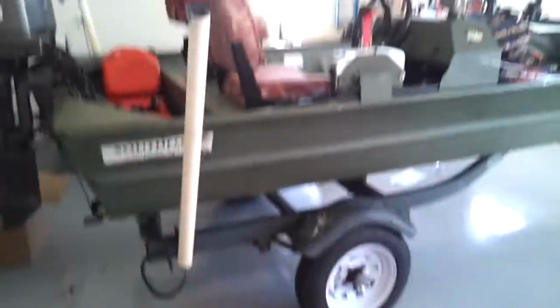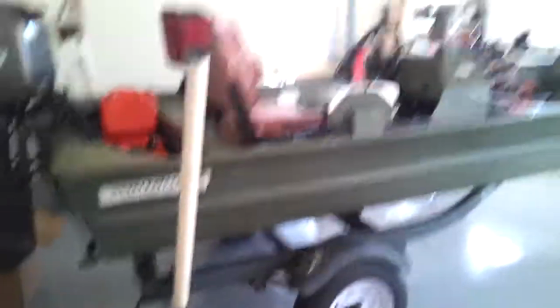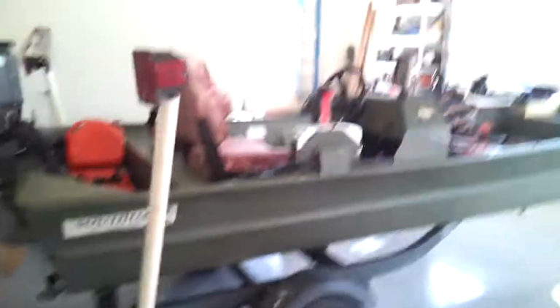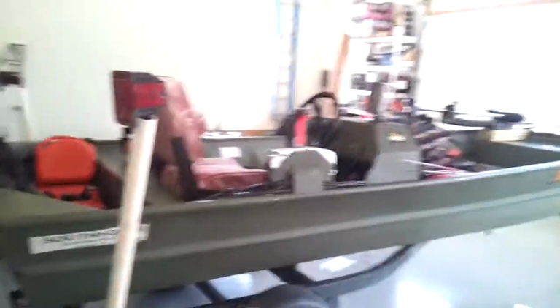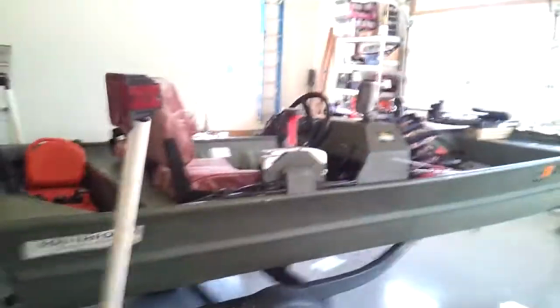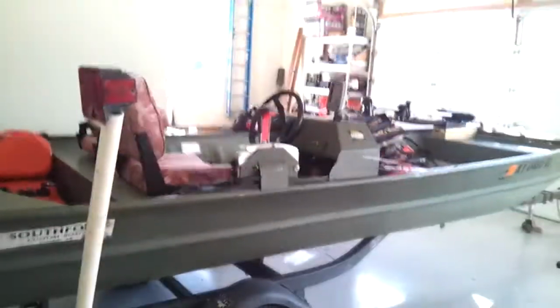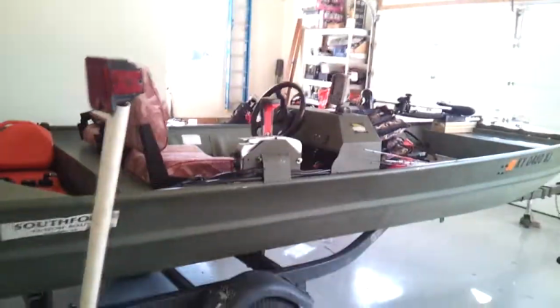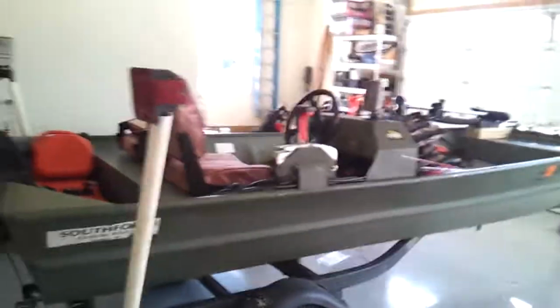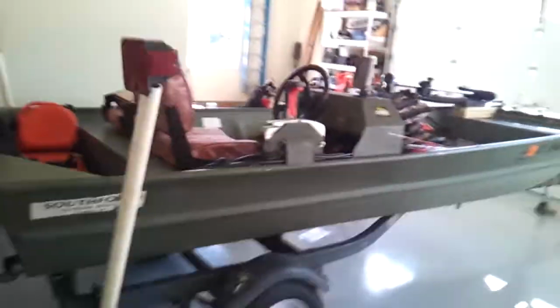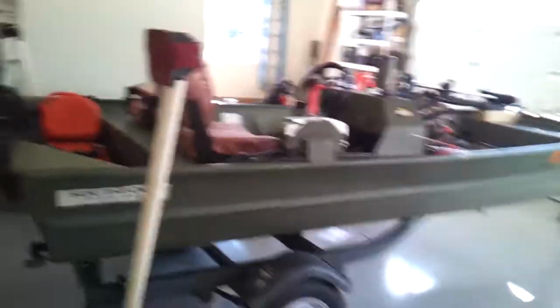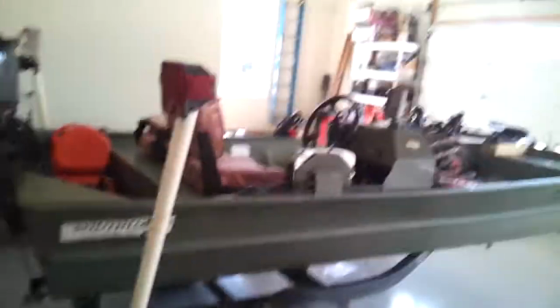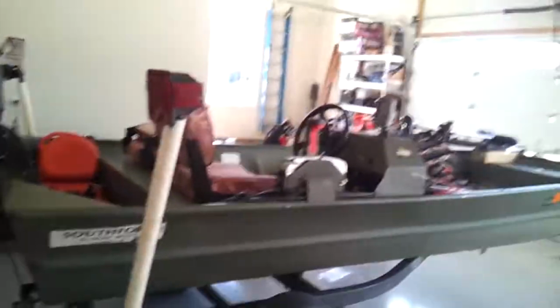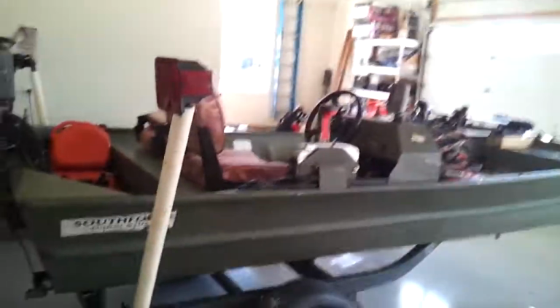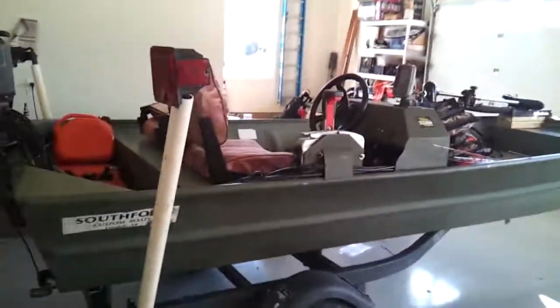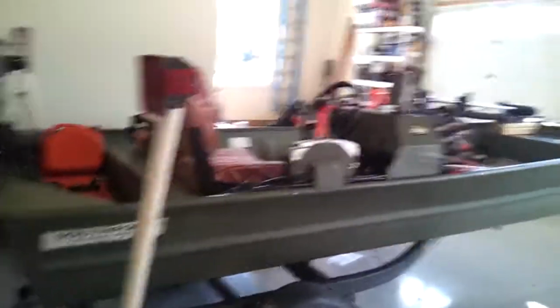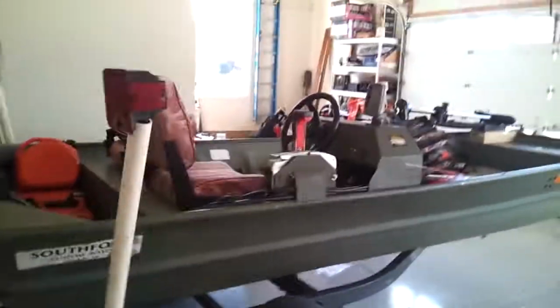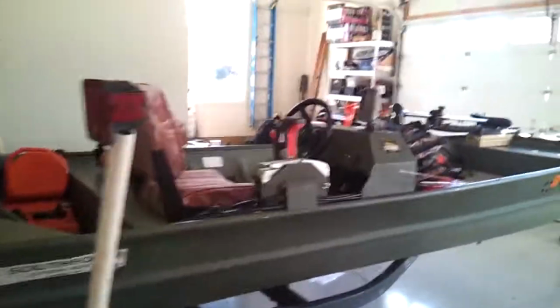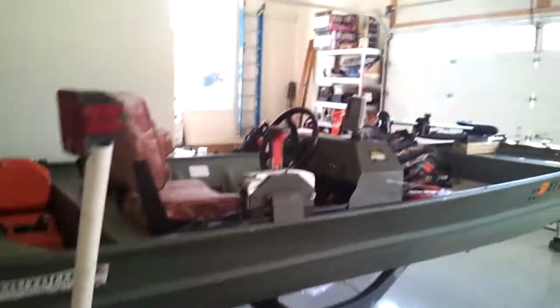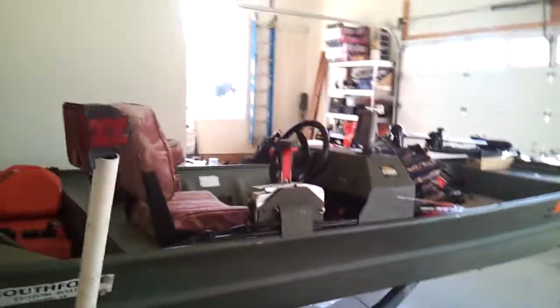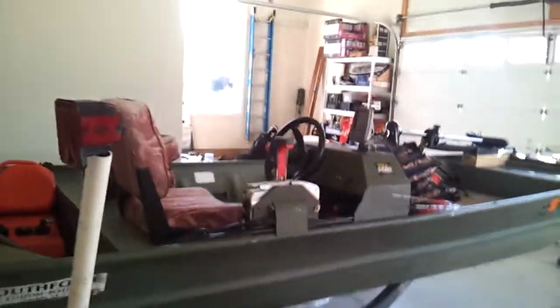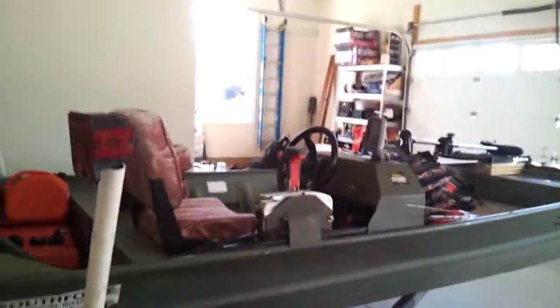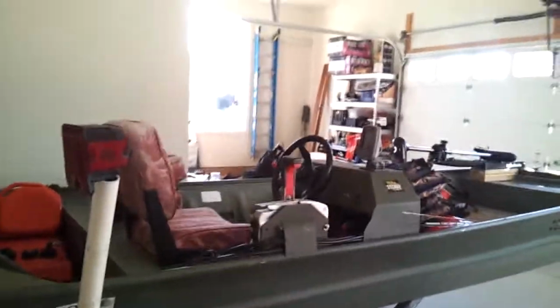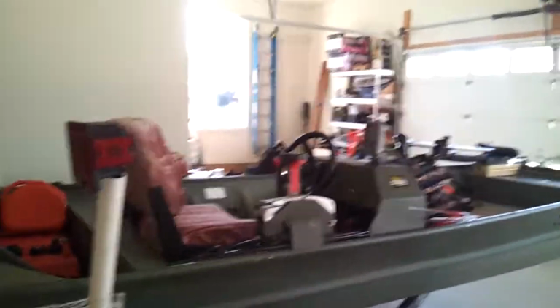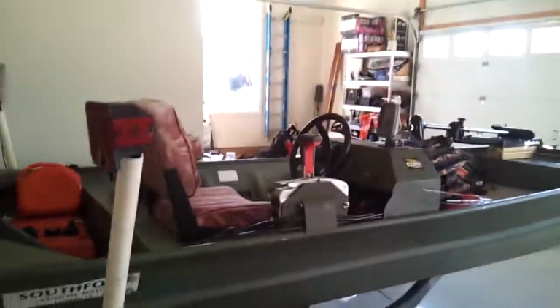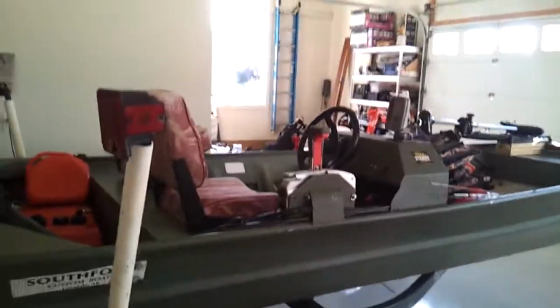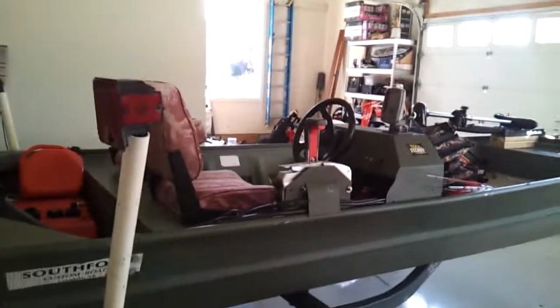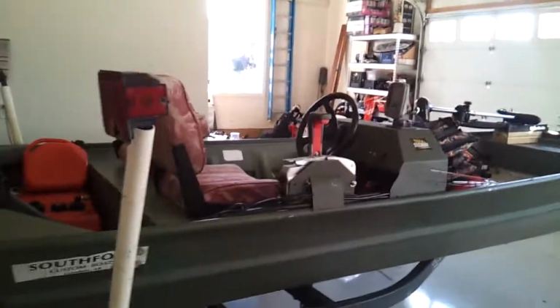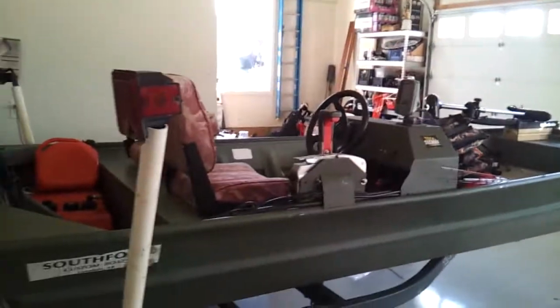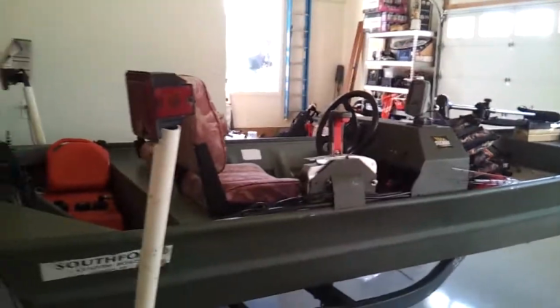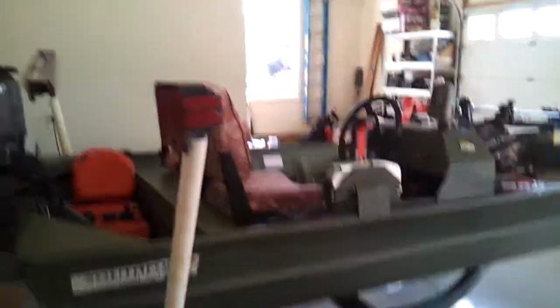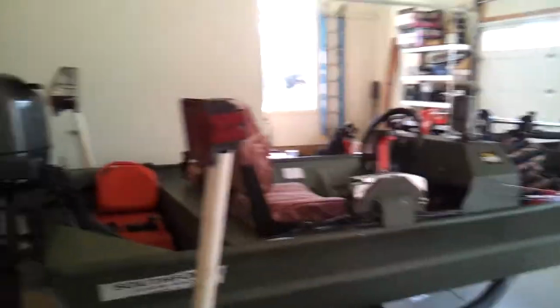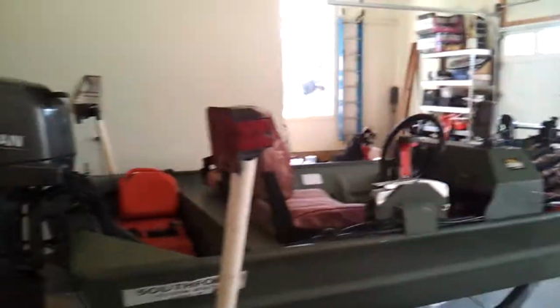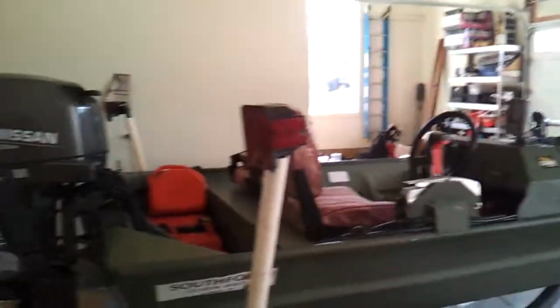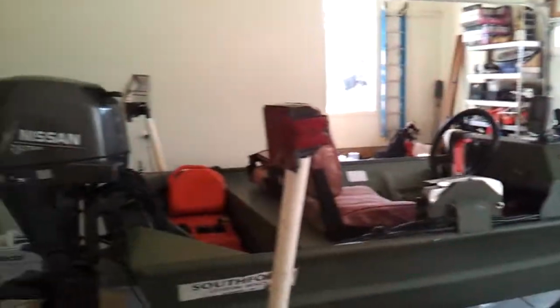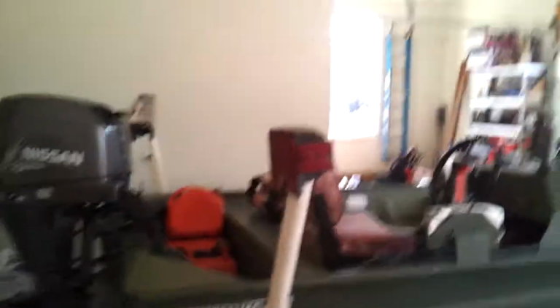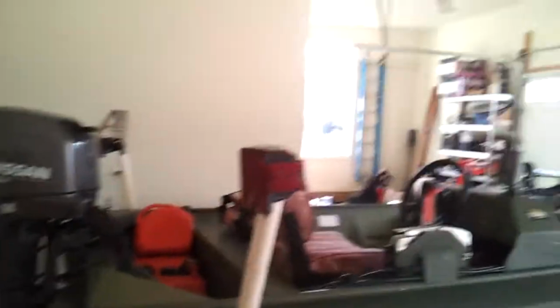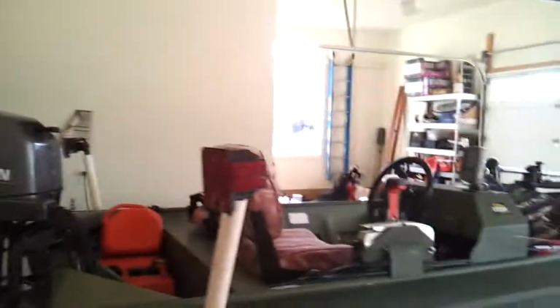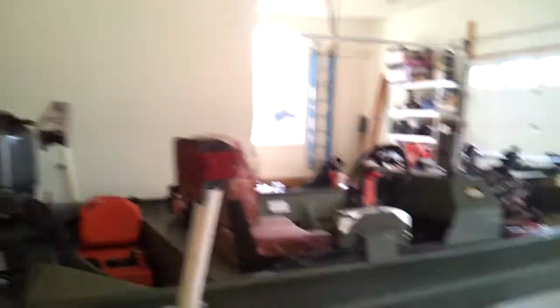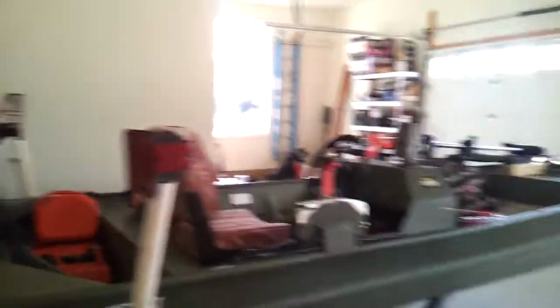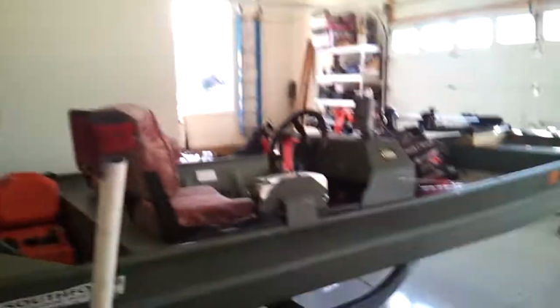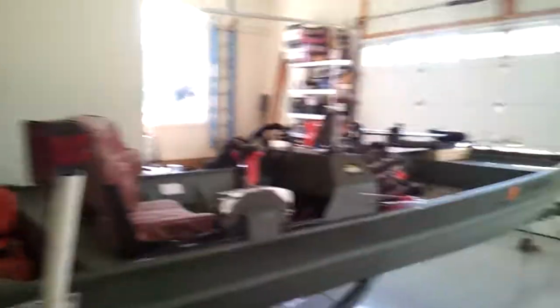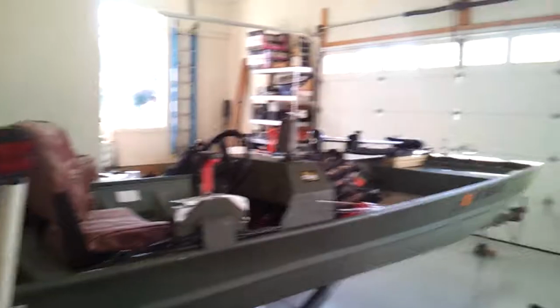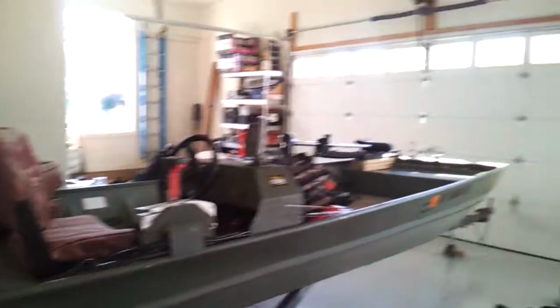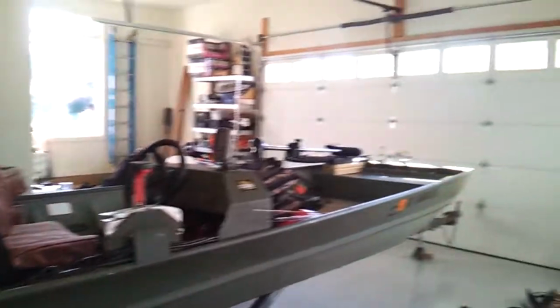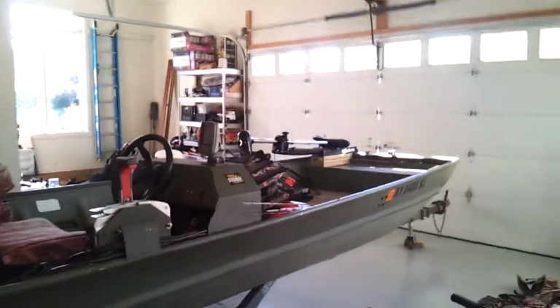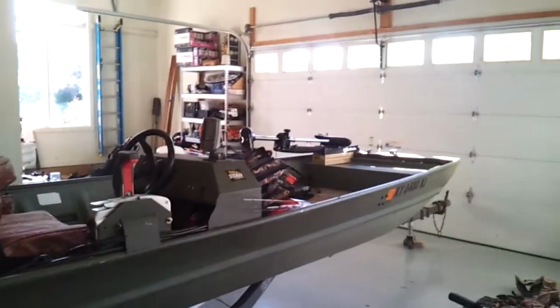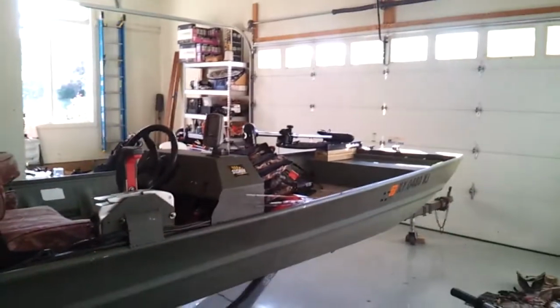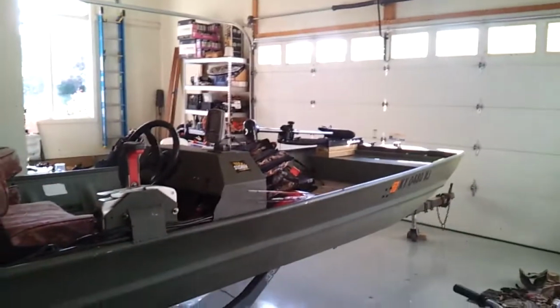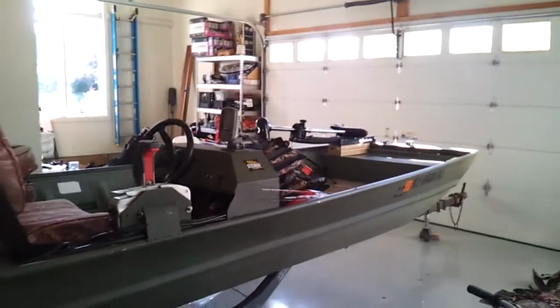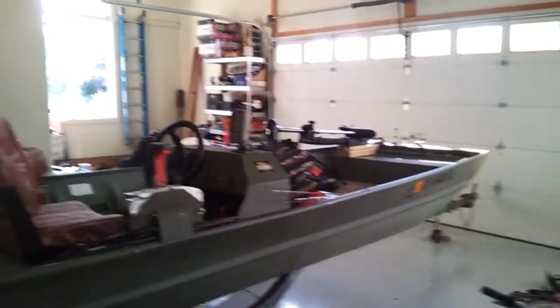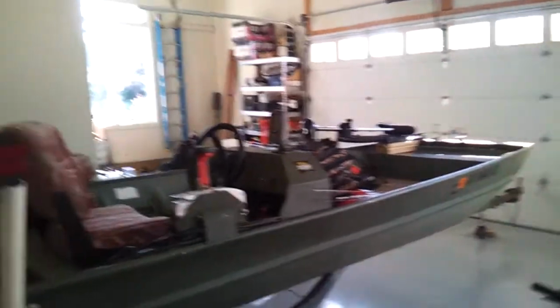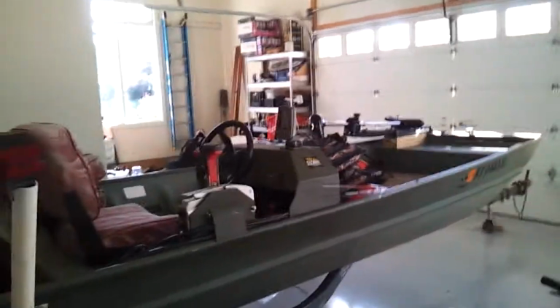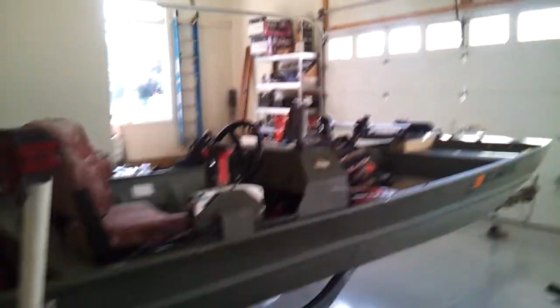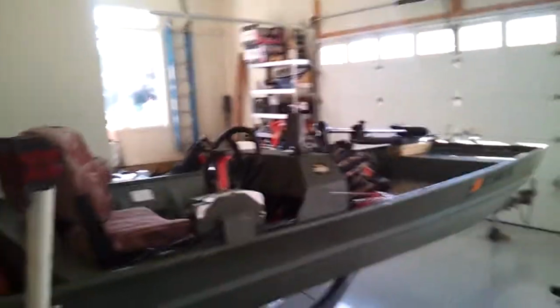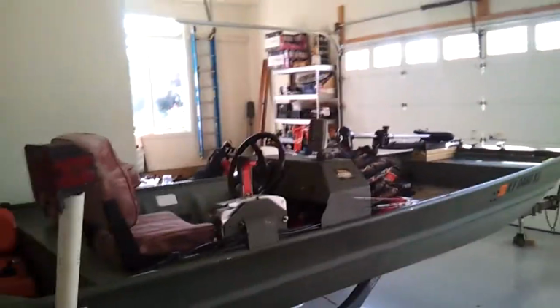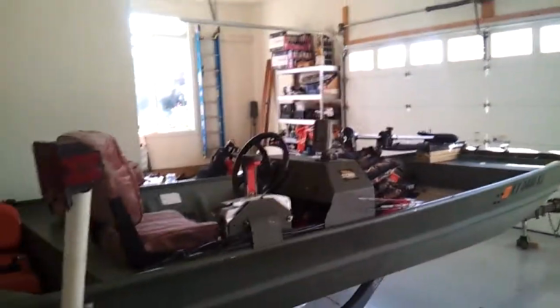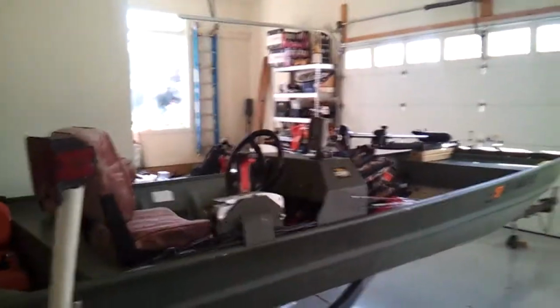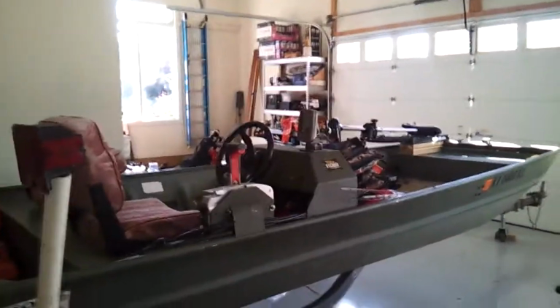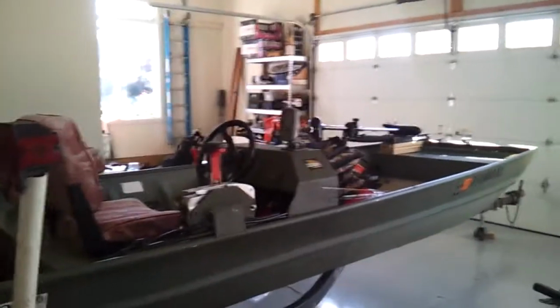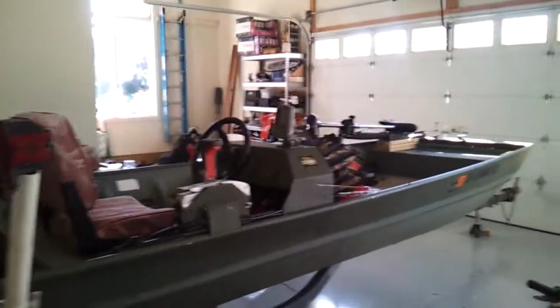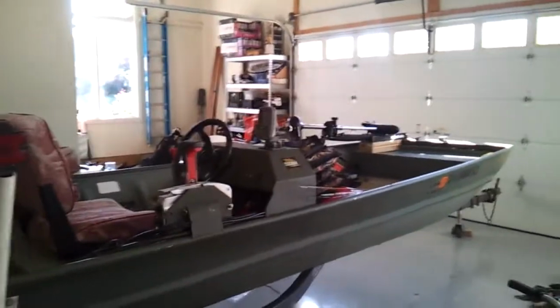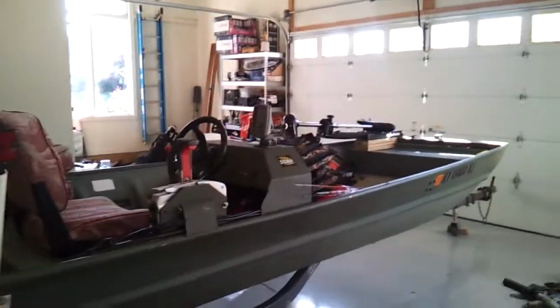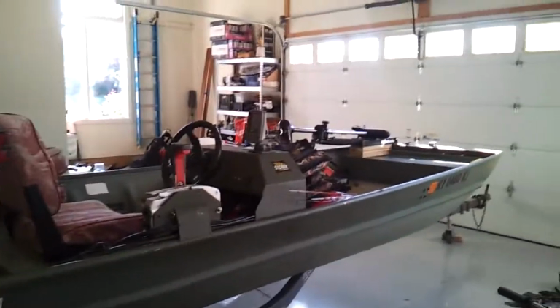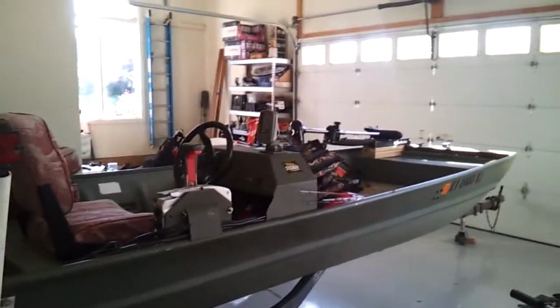Hey guys, just going to do a quick video on how I pack my boat and what I have in it when I go out on the lake.